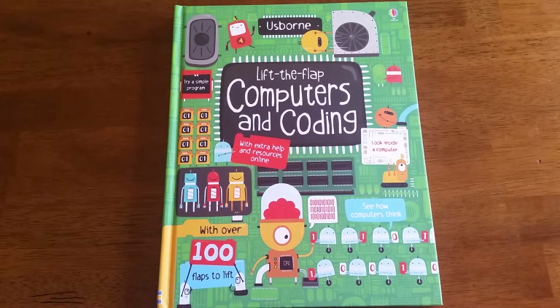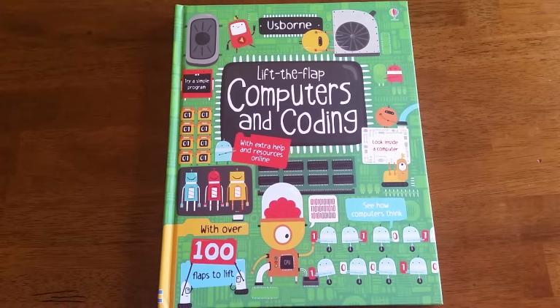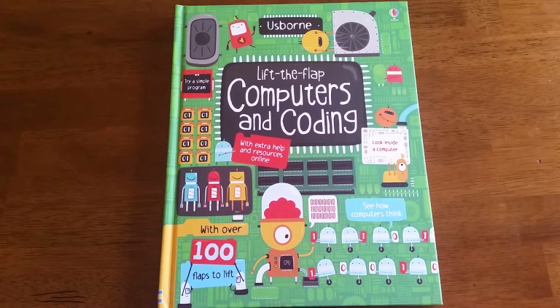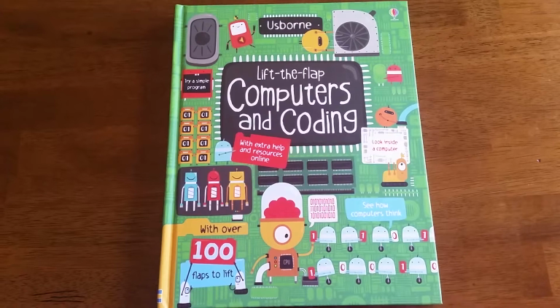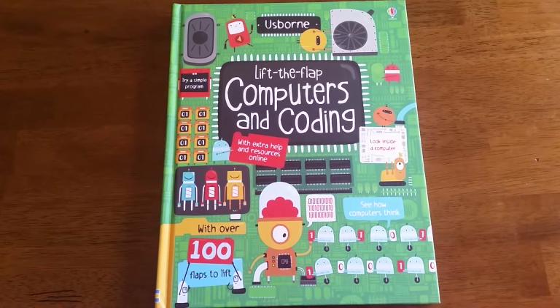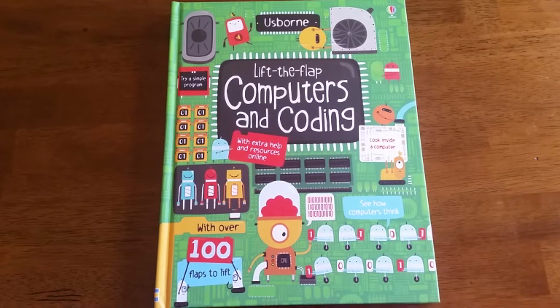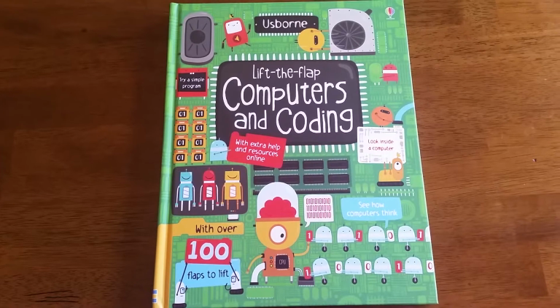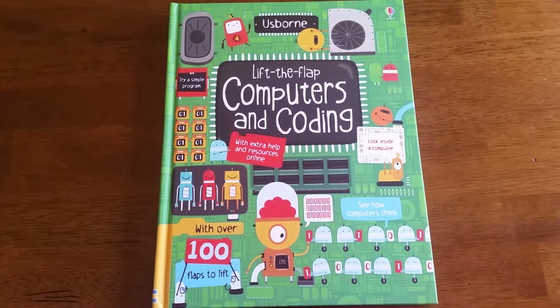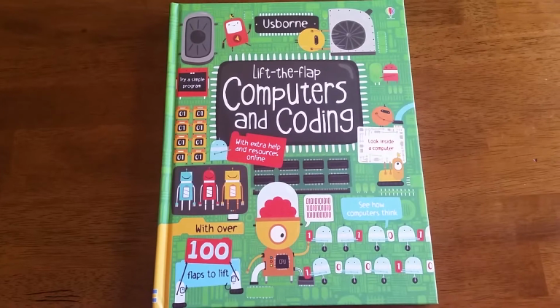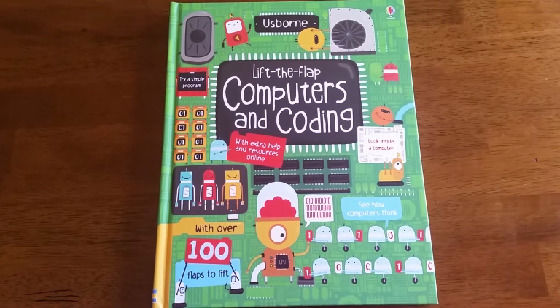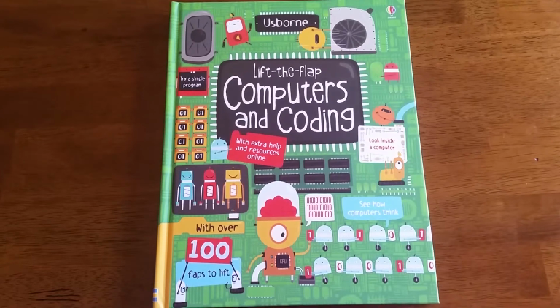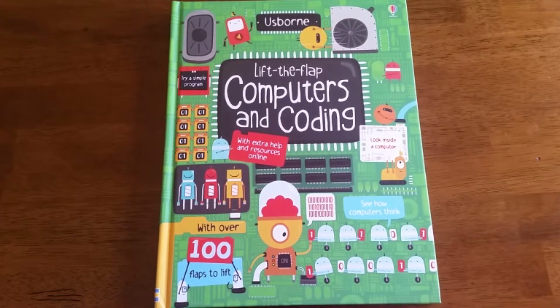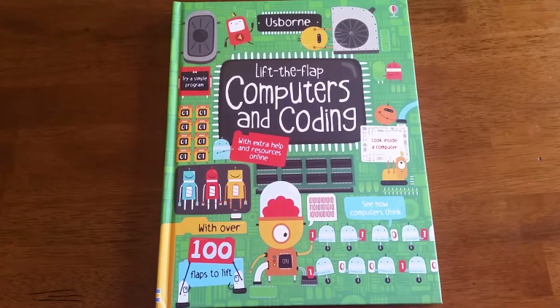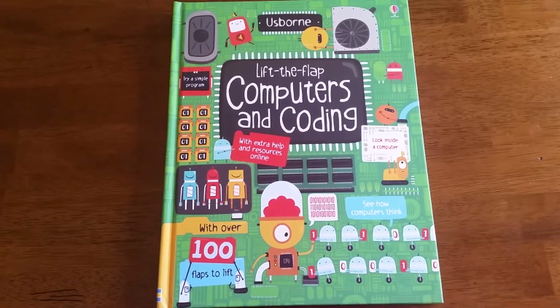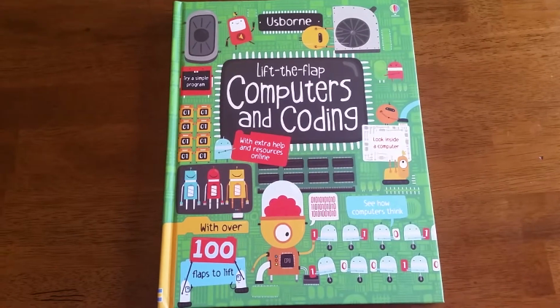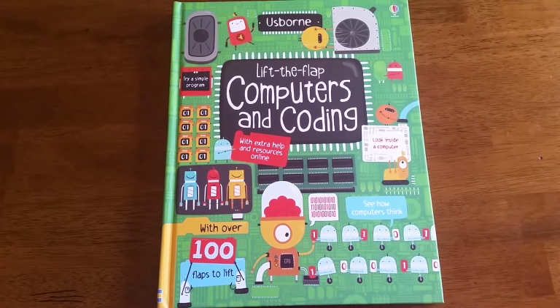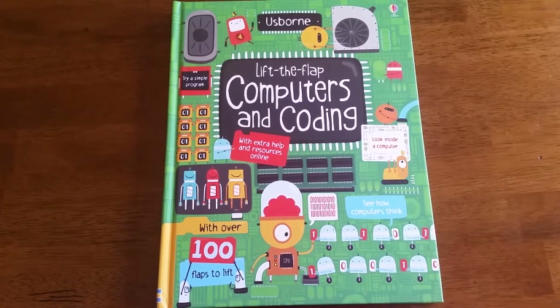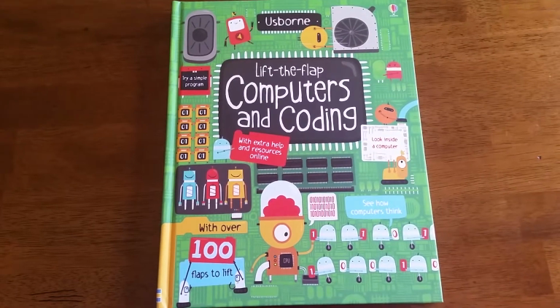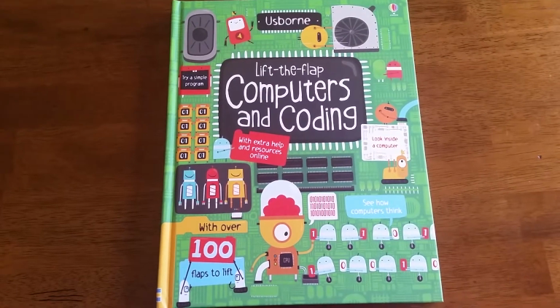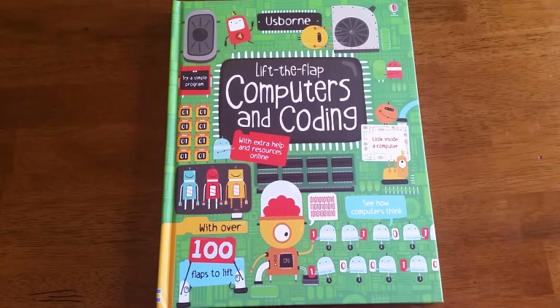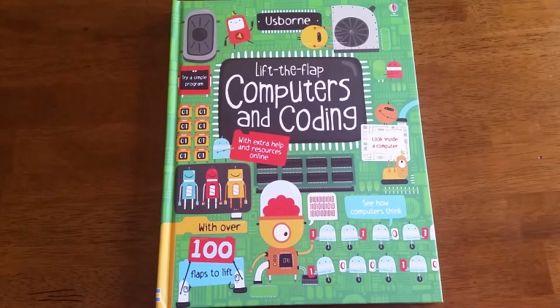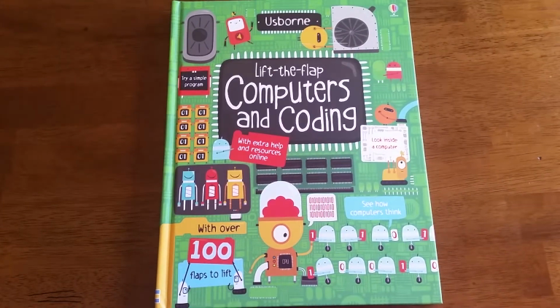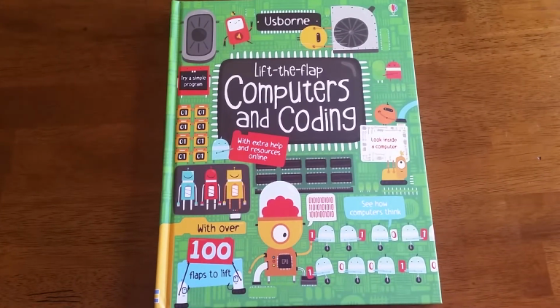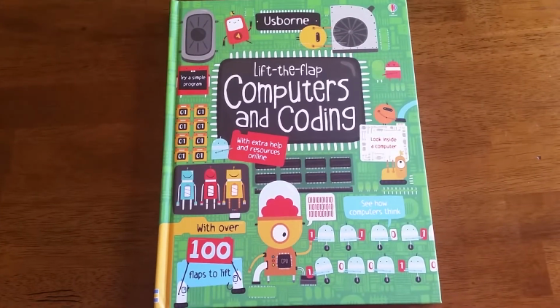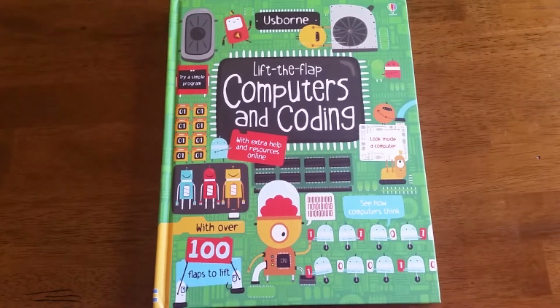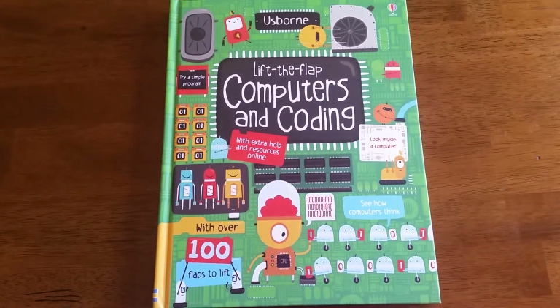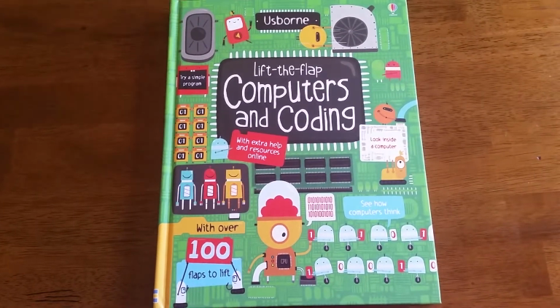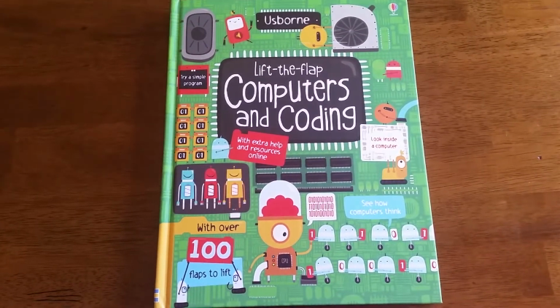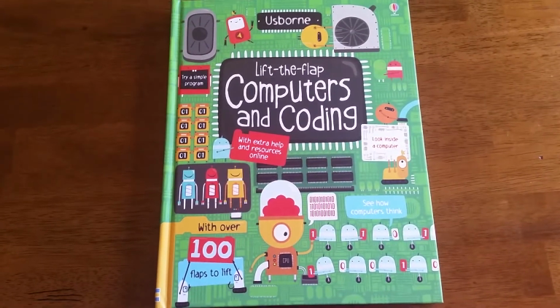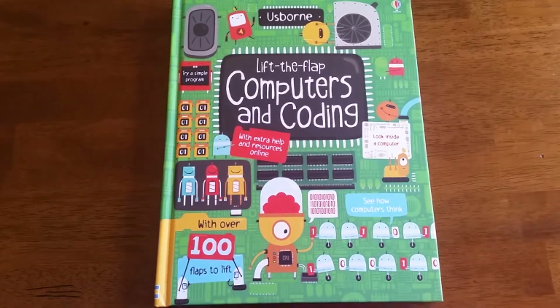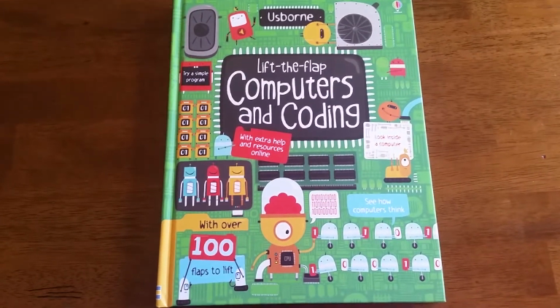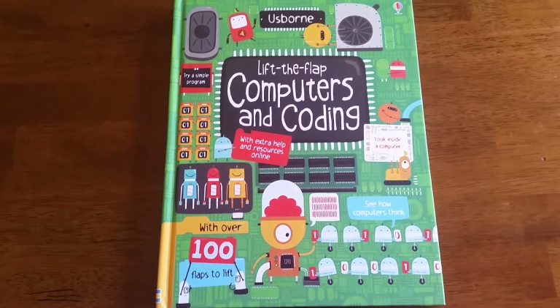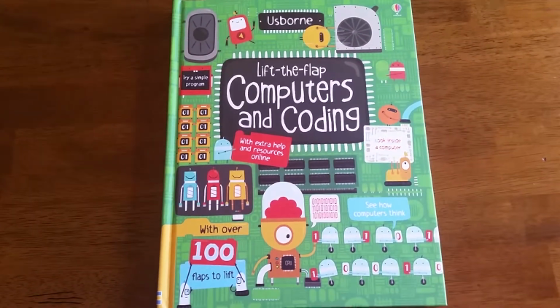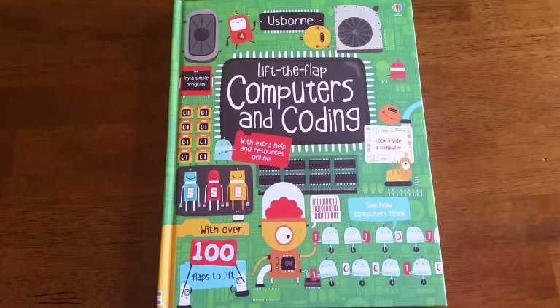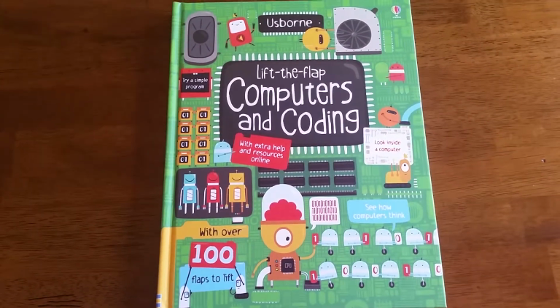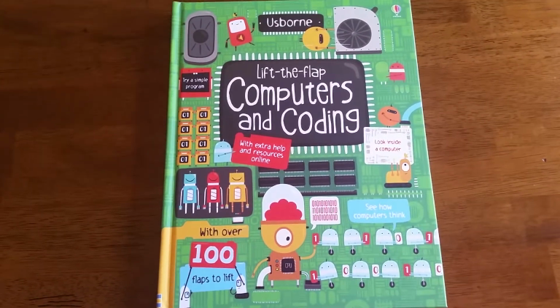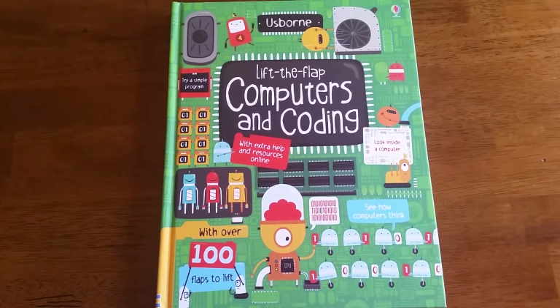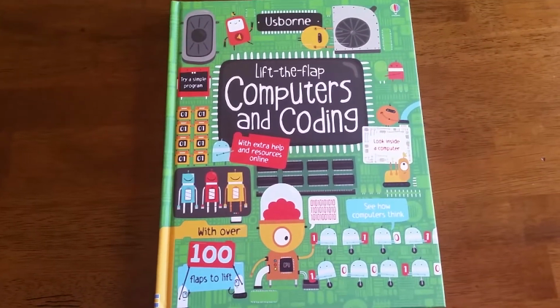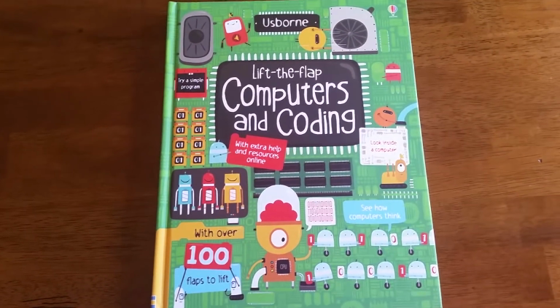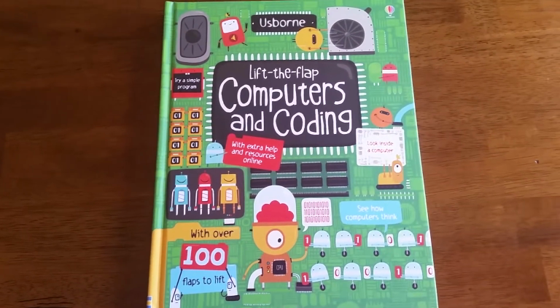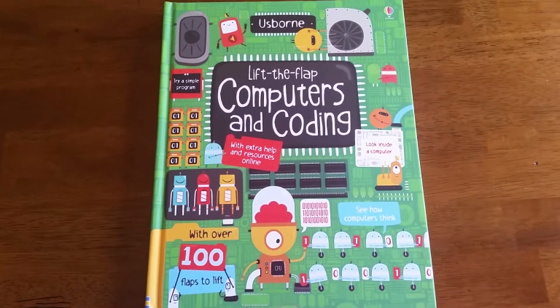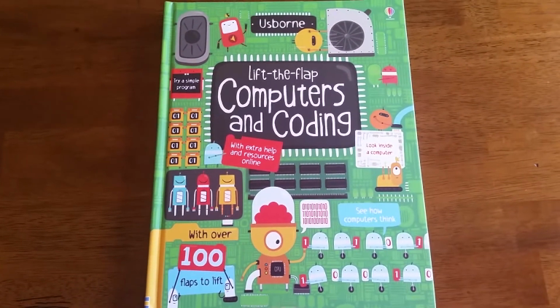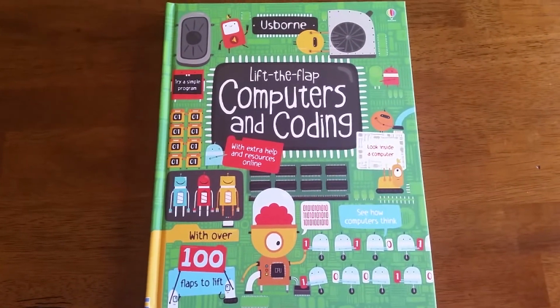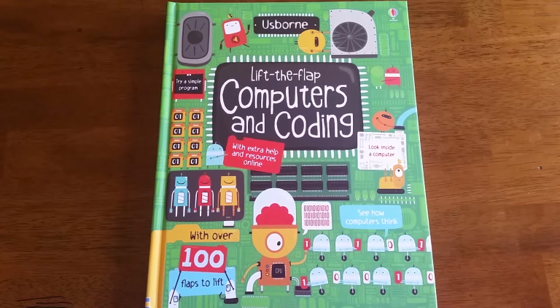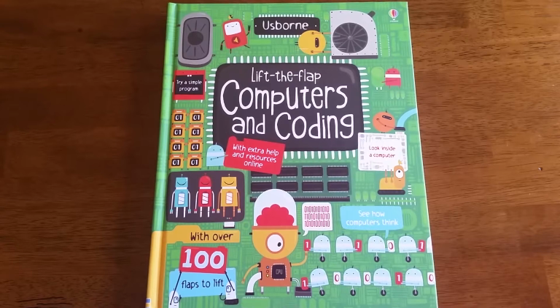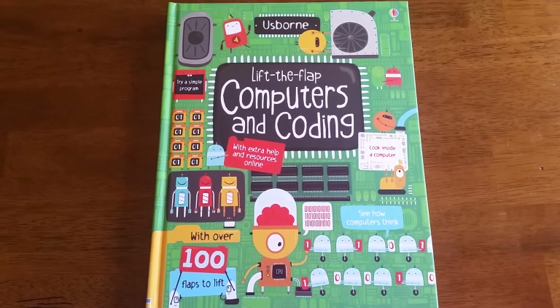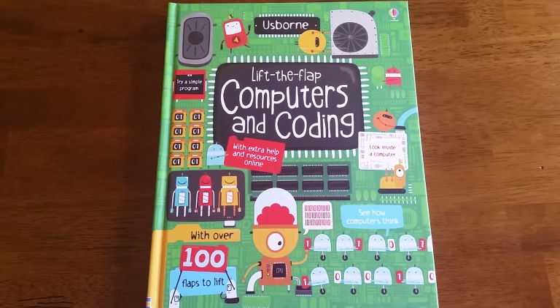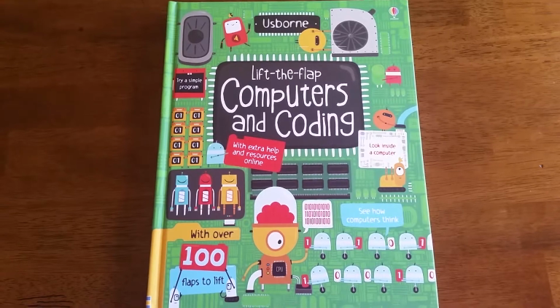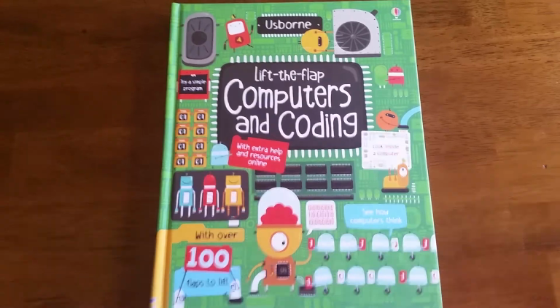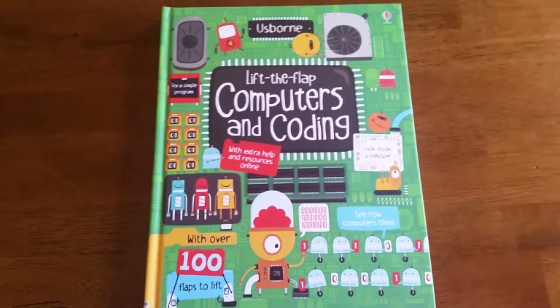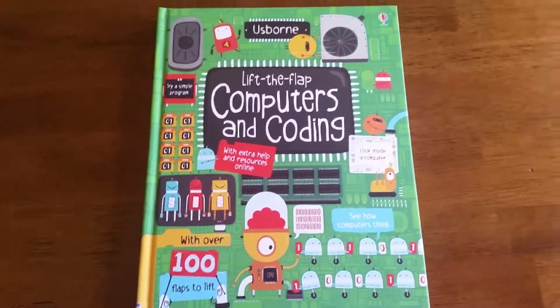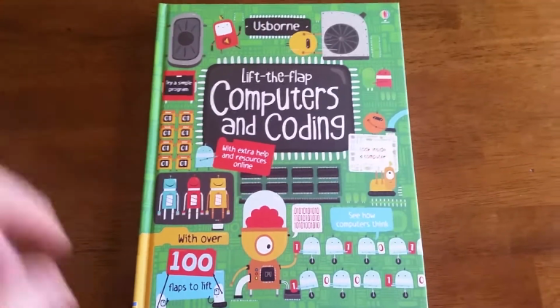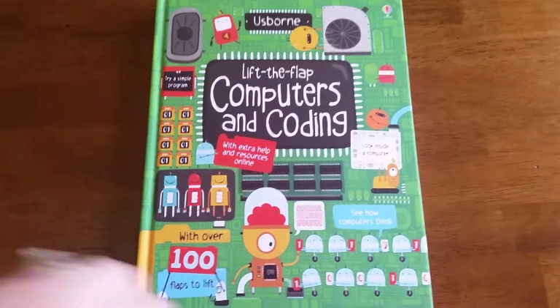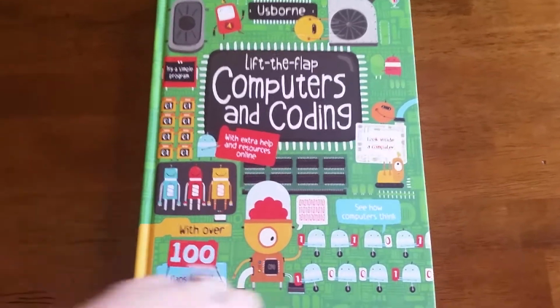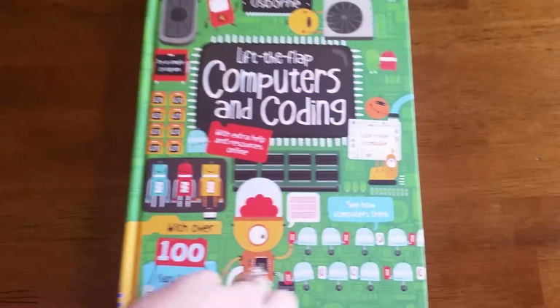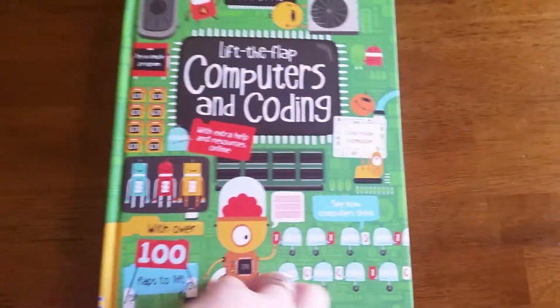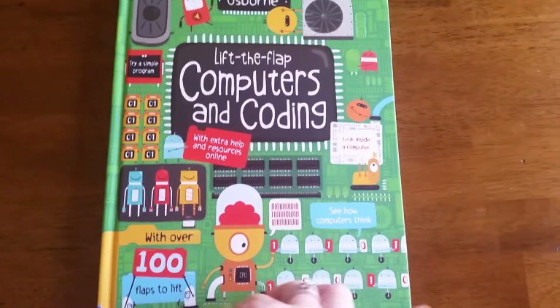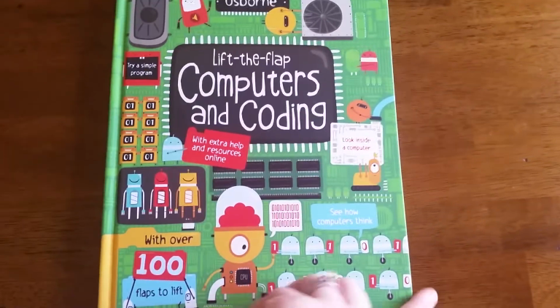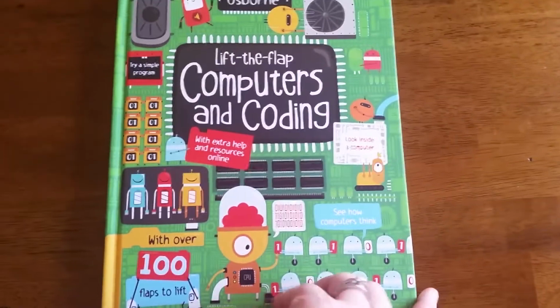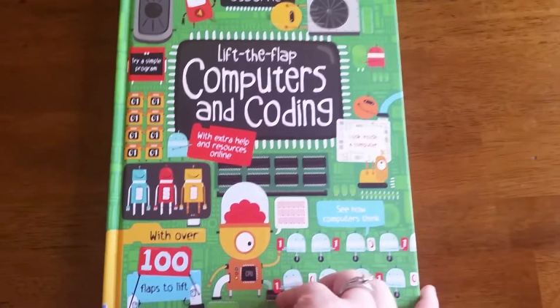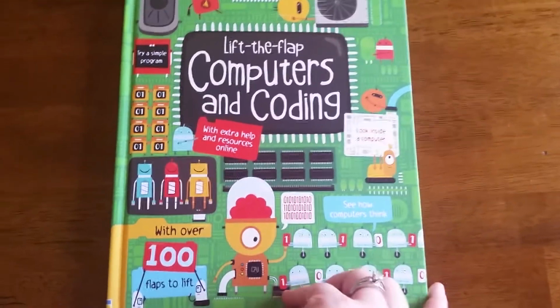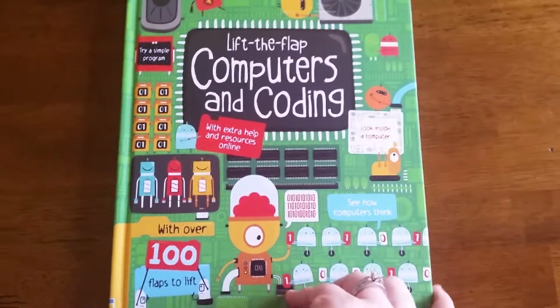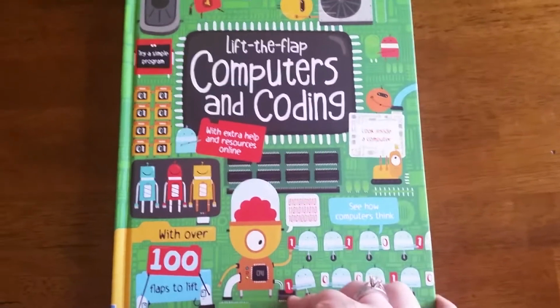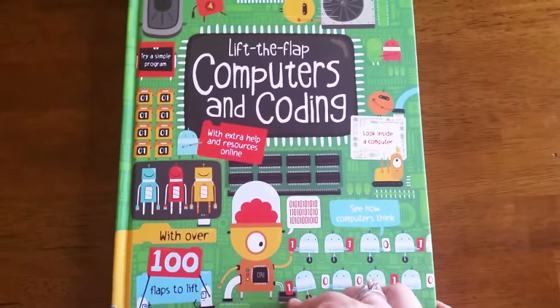Hello and thank you for joining us at For the Love of Usborne. I wanted to show you Usborne's Lift the Flap Computers and Coding.